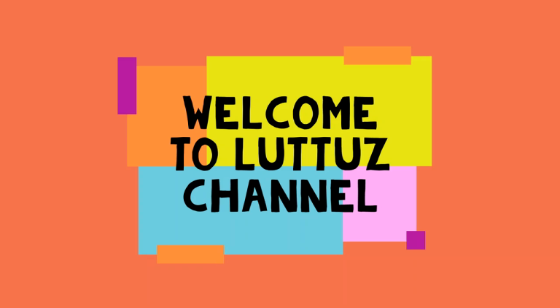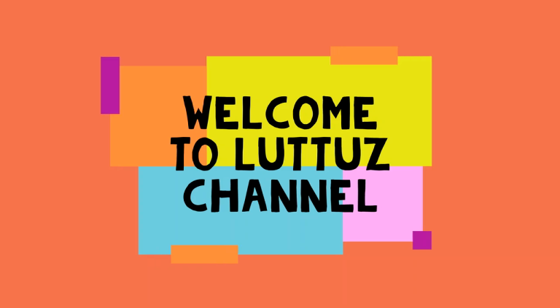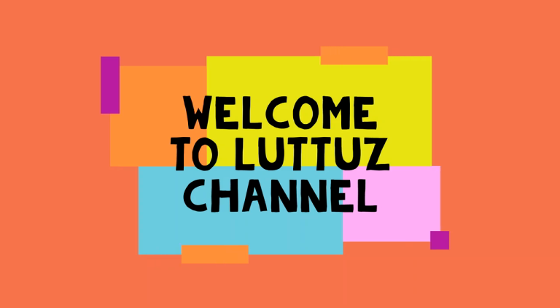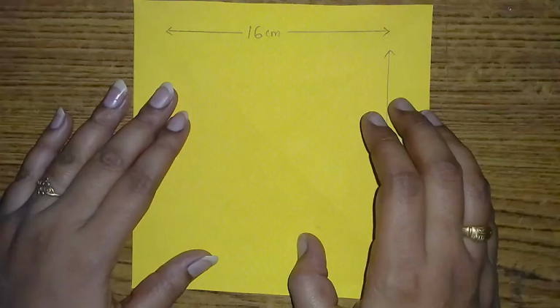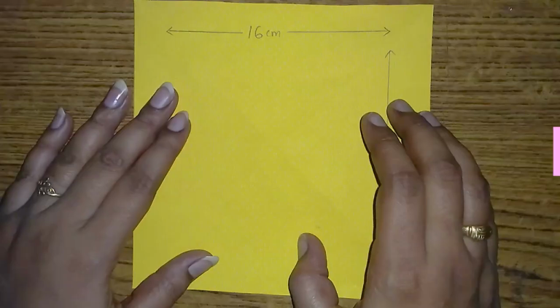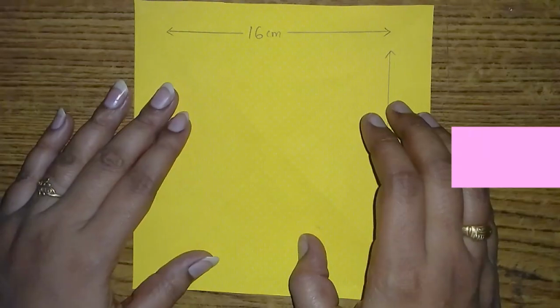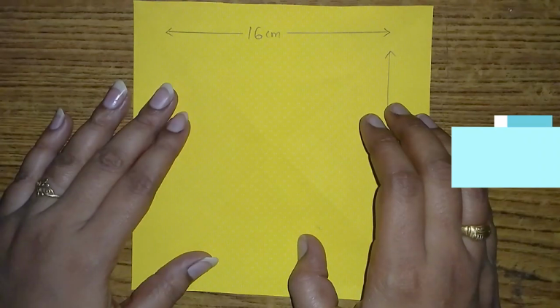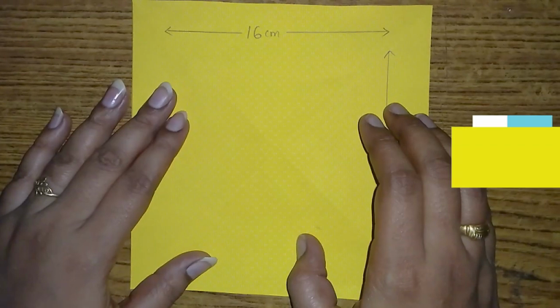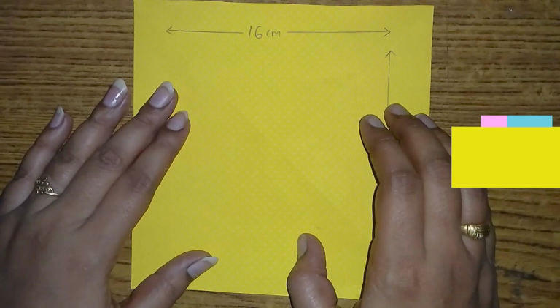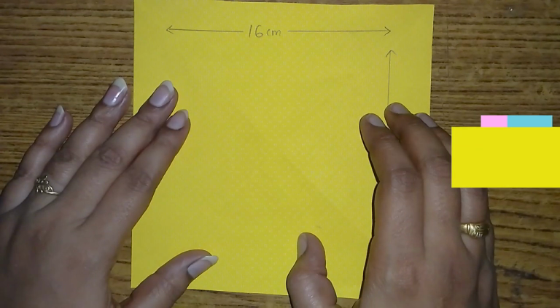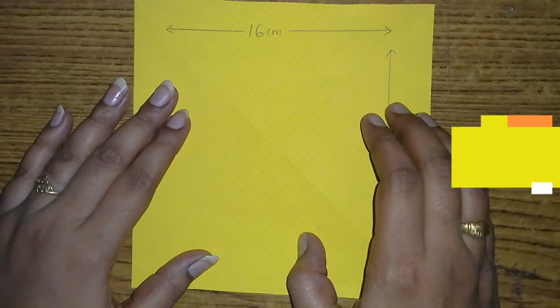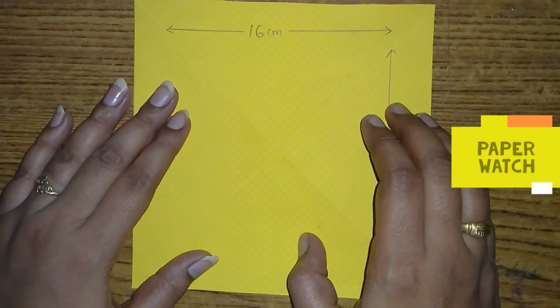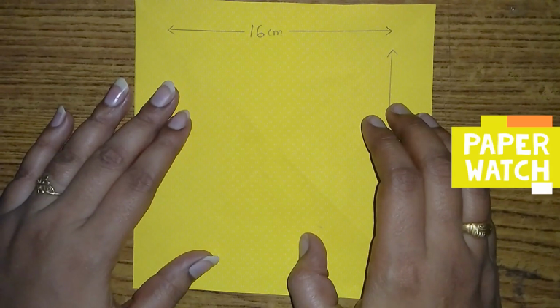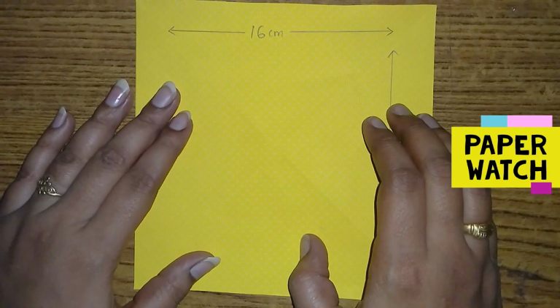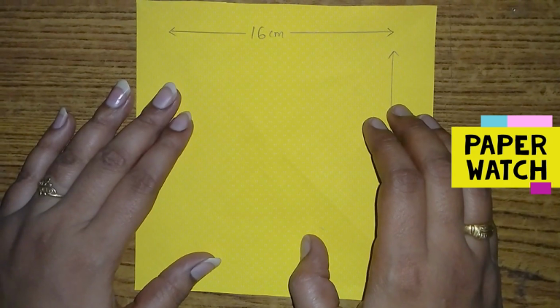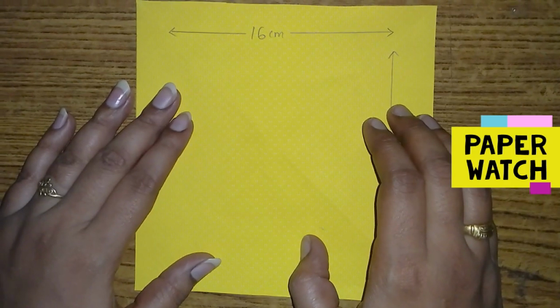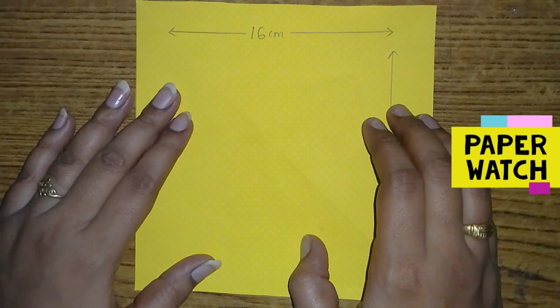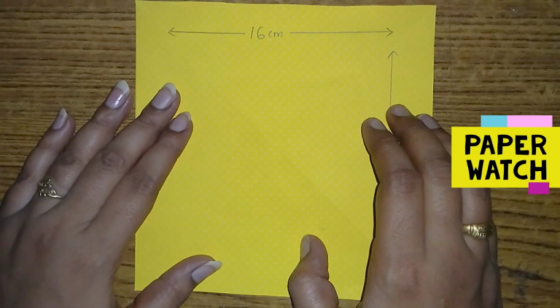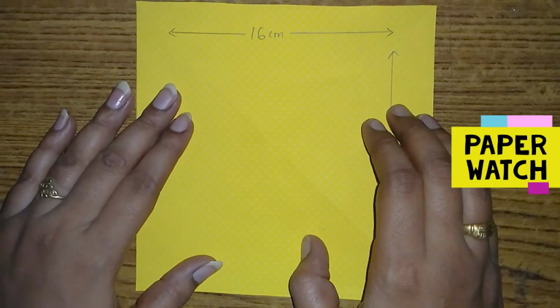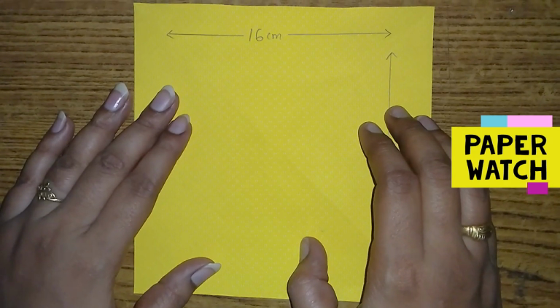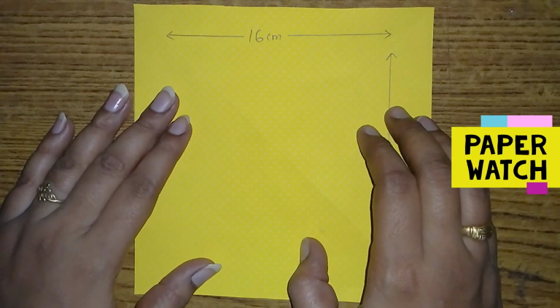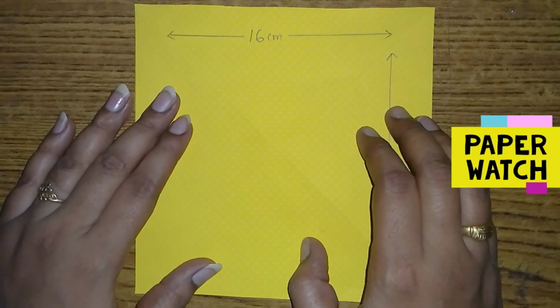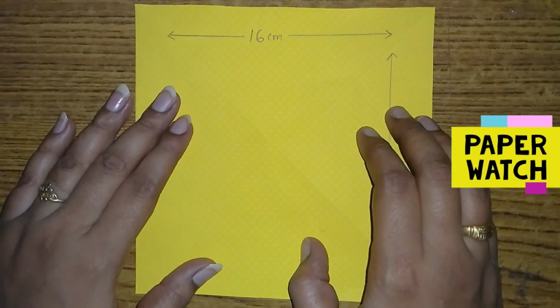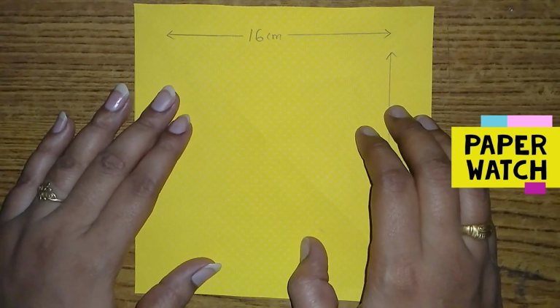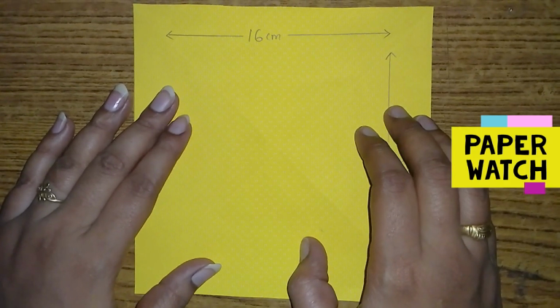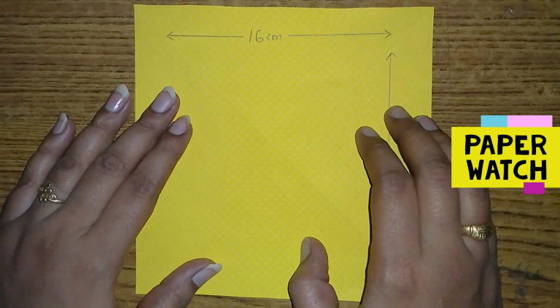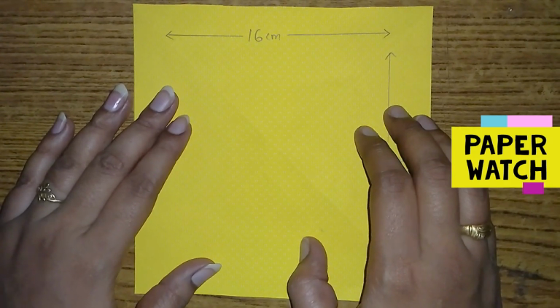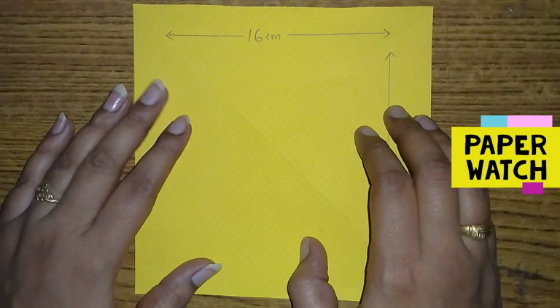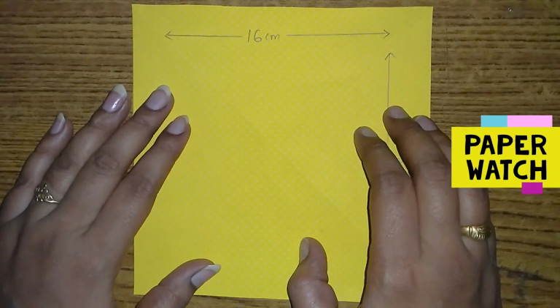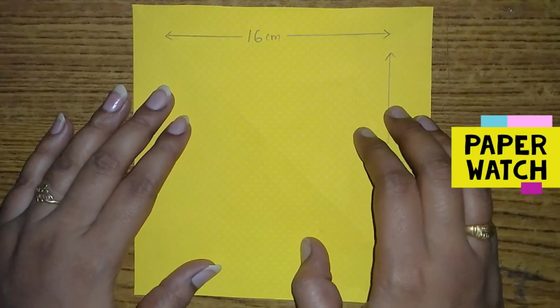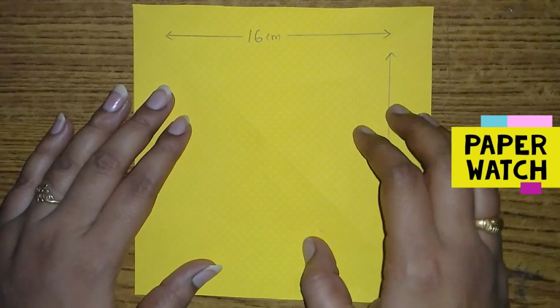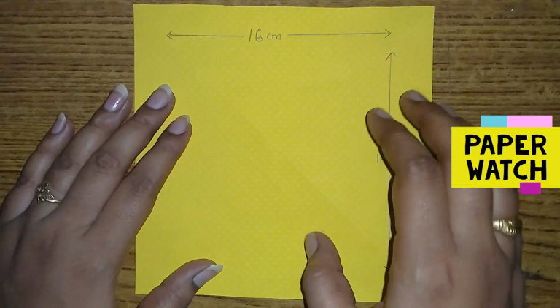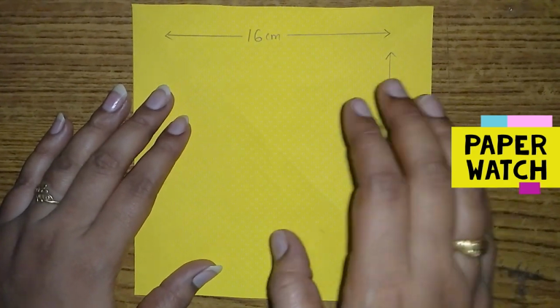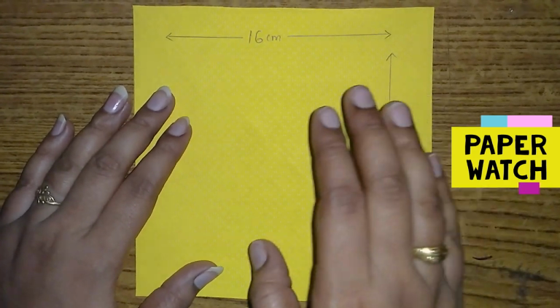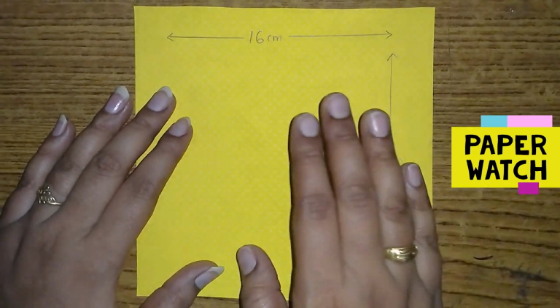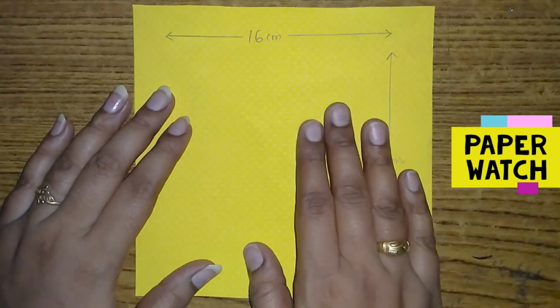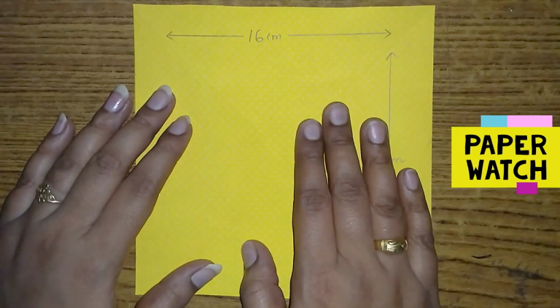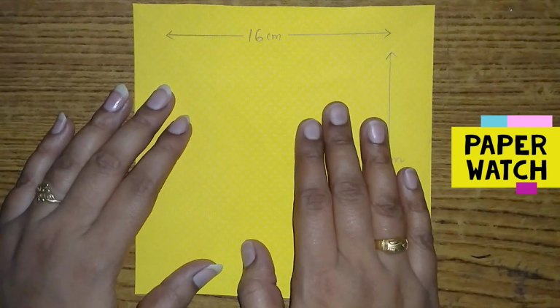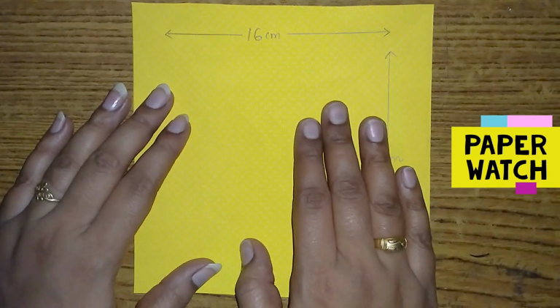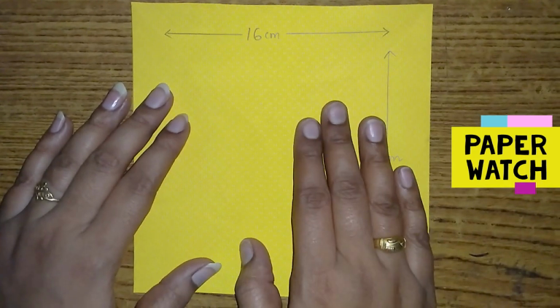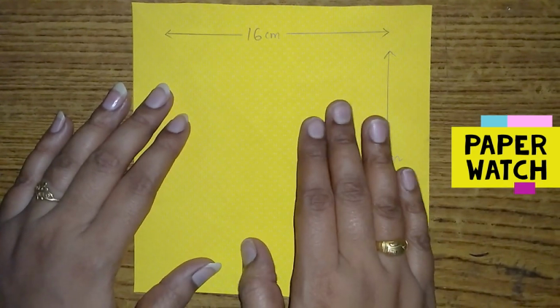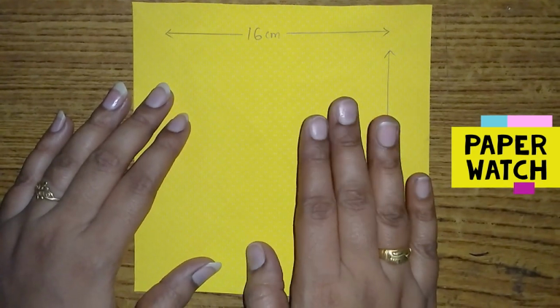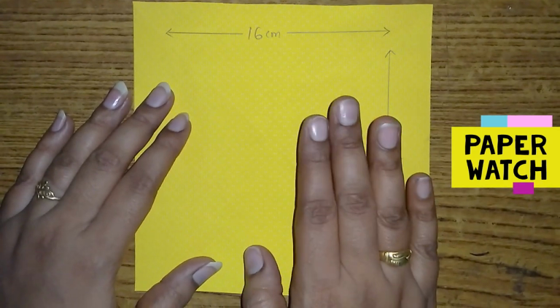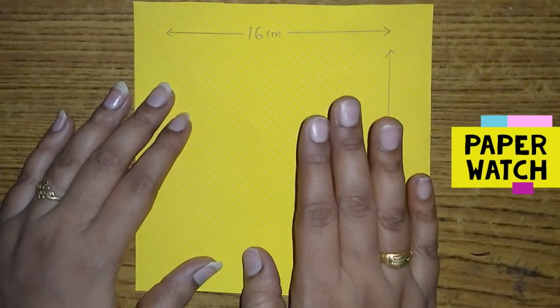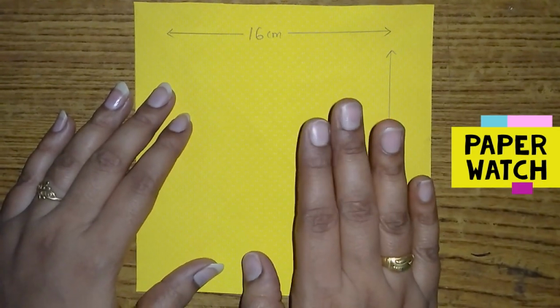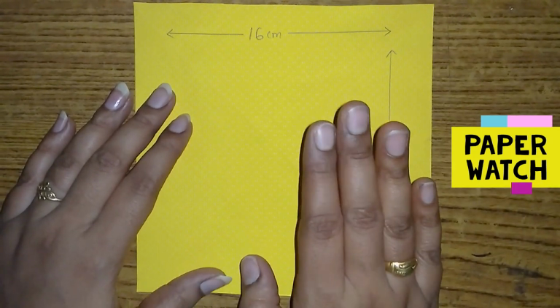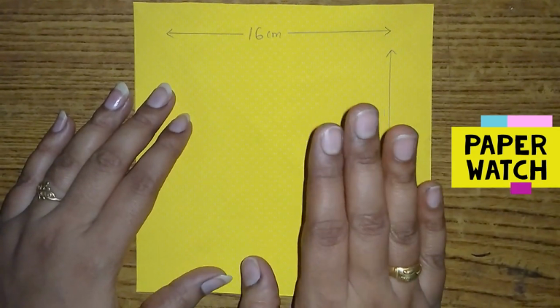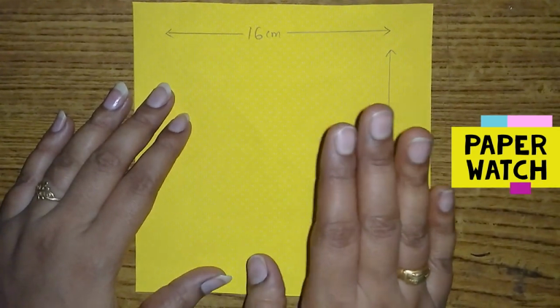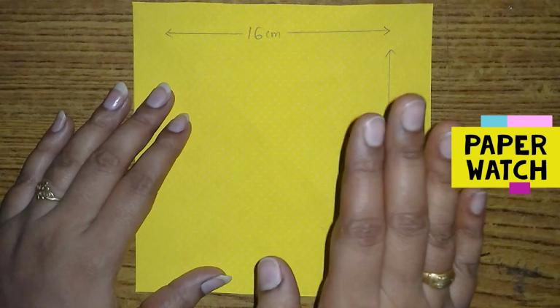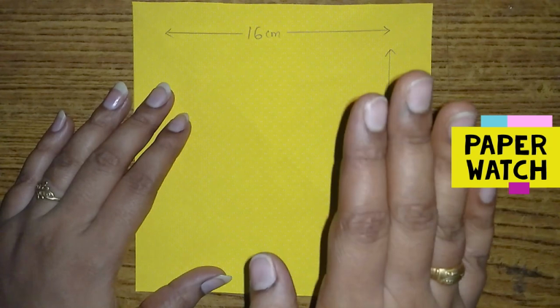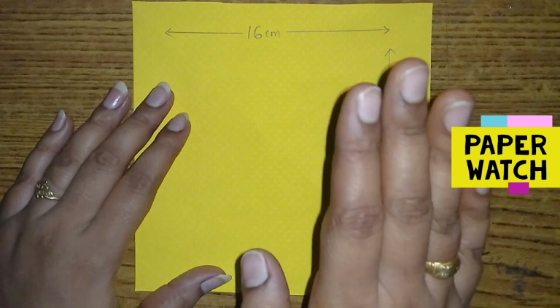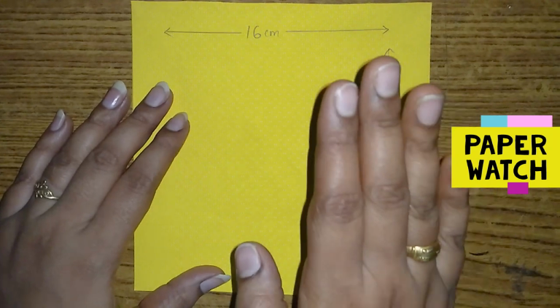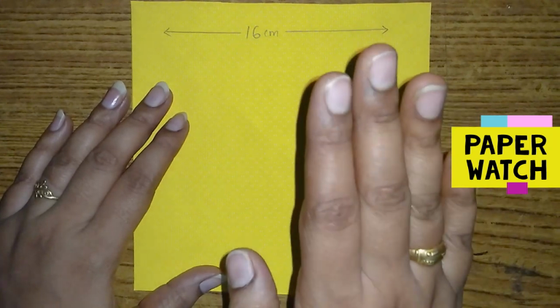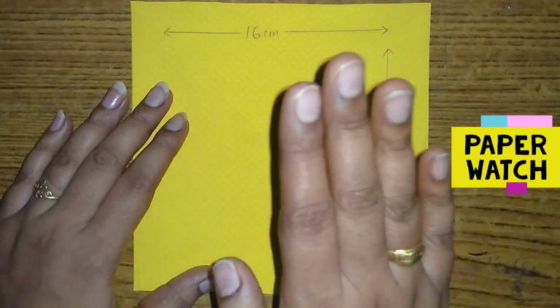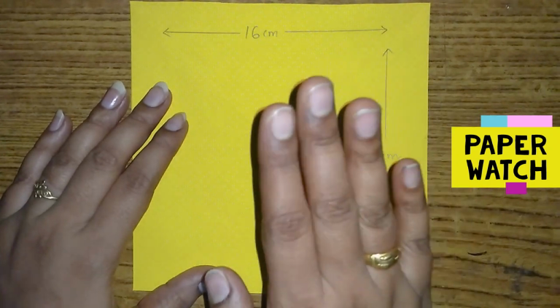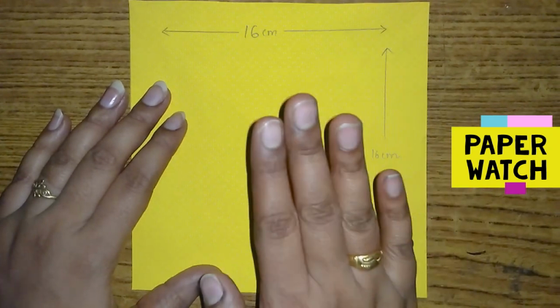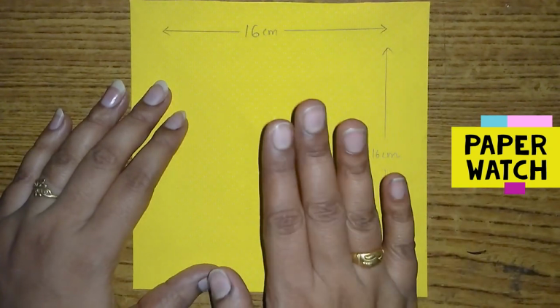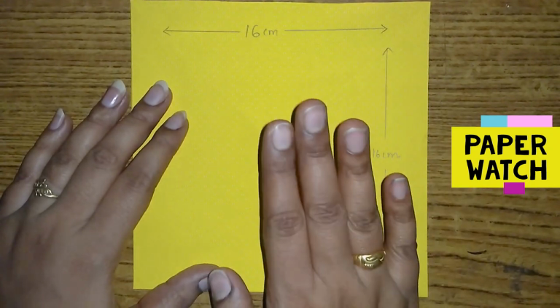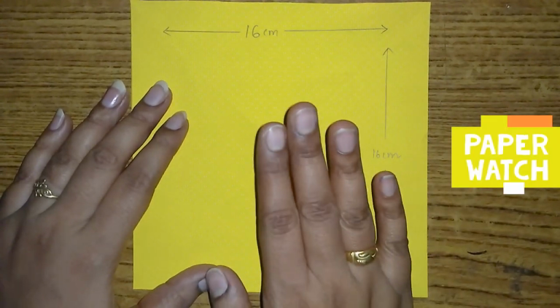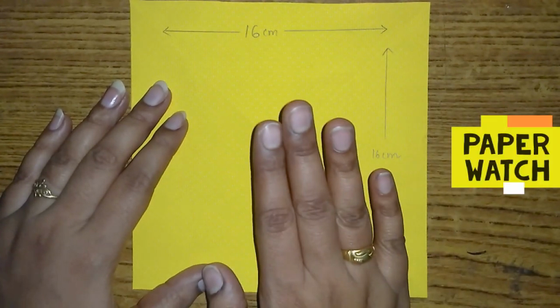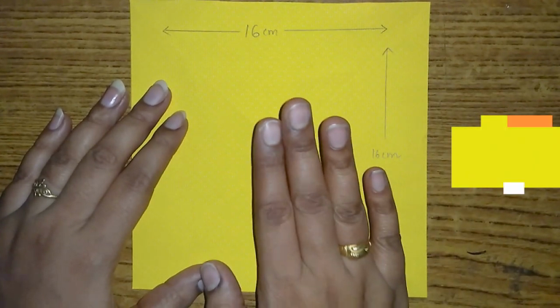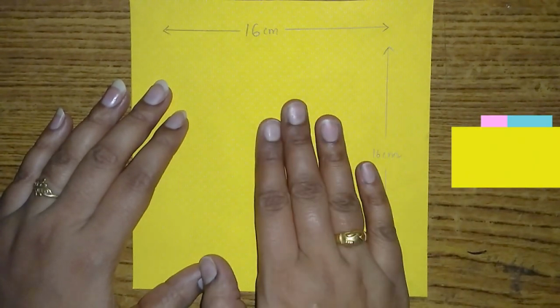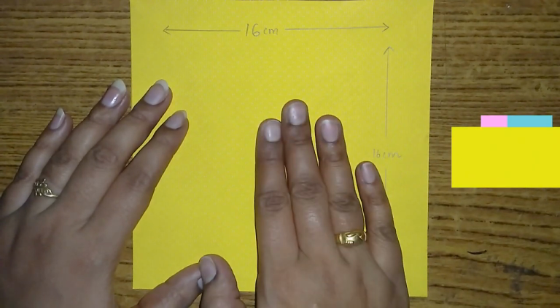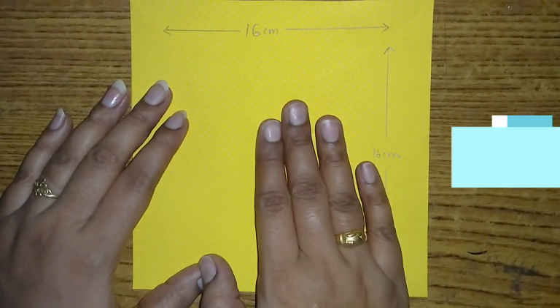Hello! Hi! Welcome to Luttoos Channel. I'm going to do this — I'm going to make a paper watch.